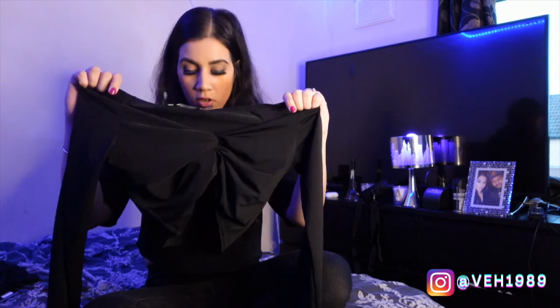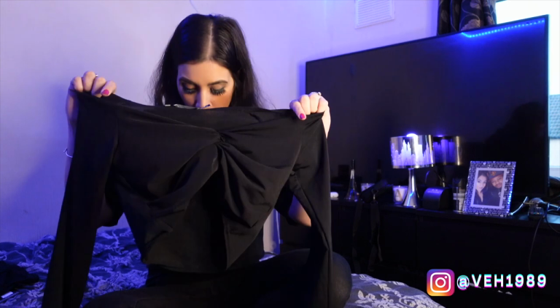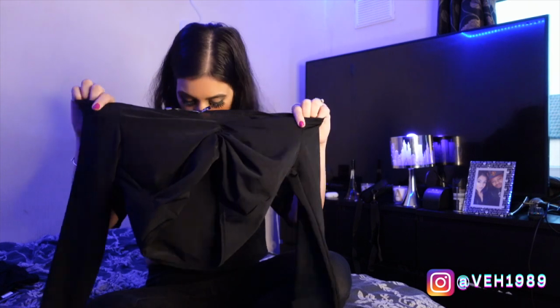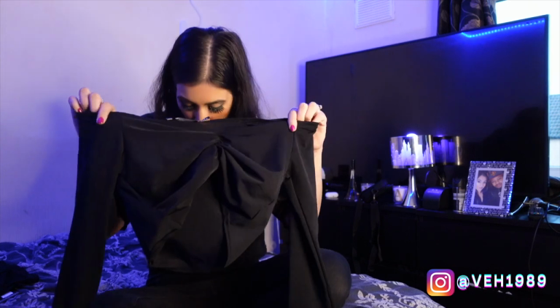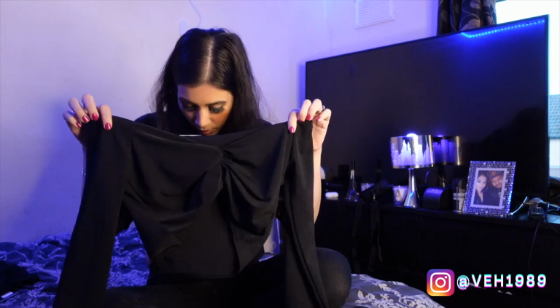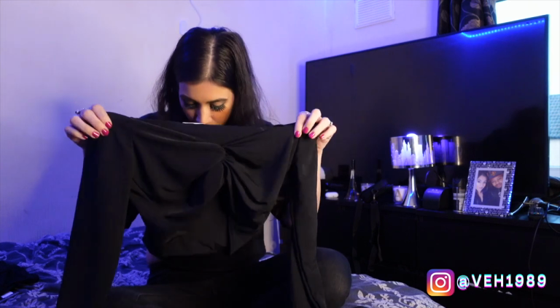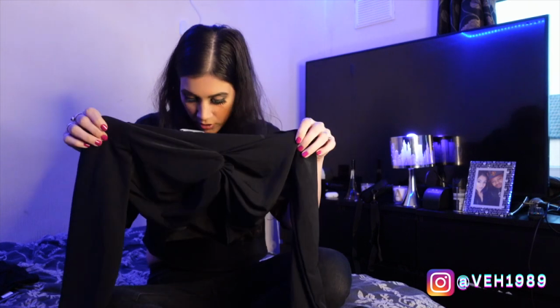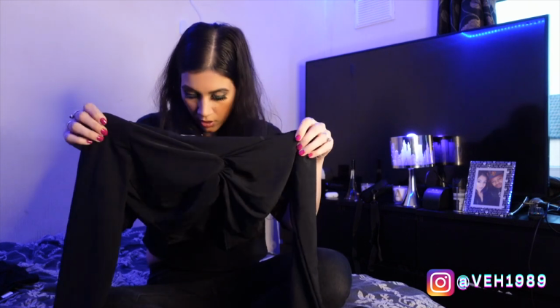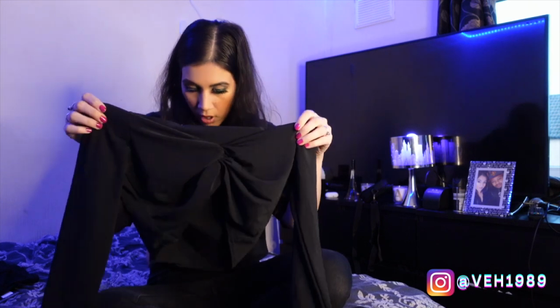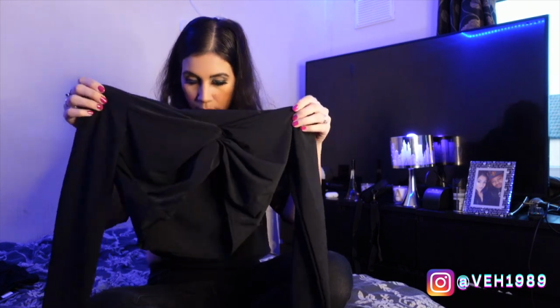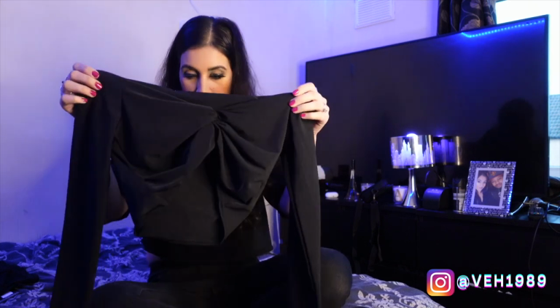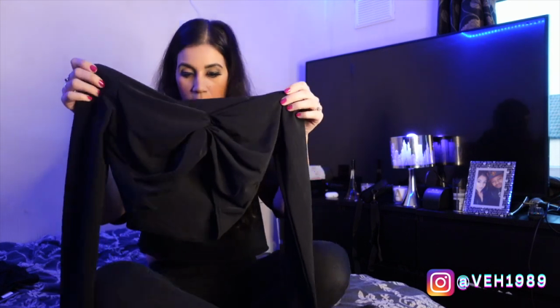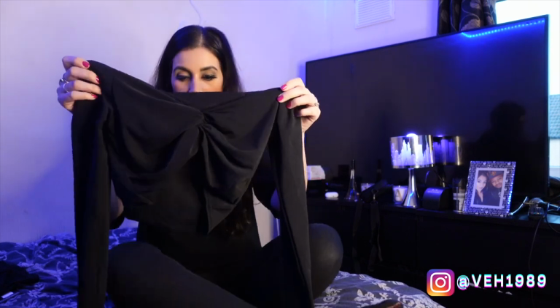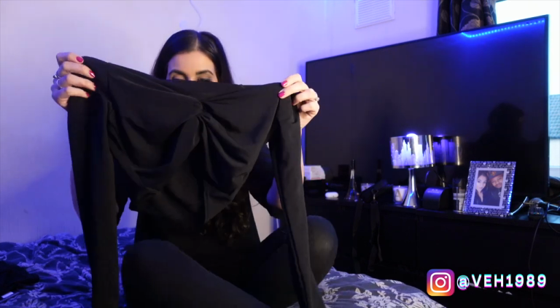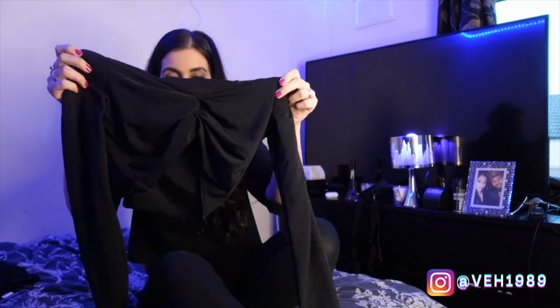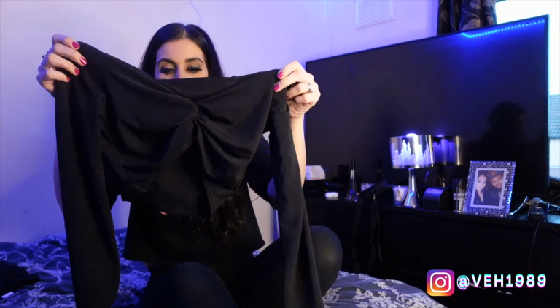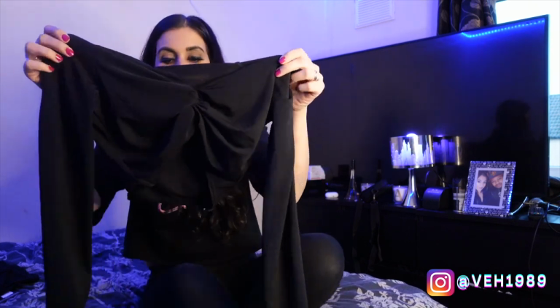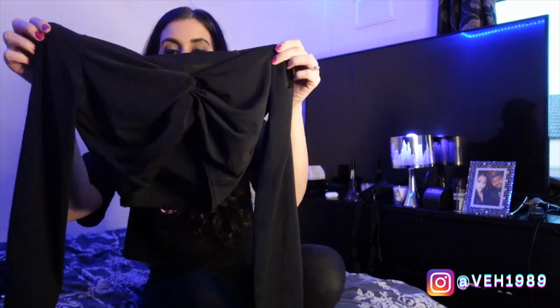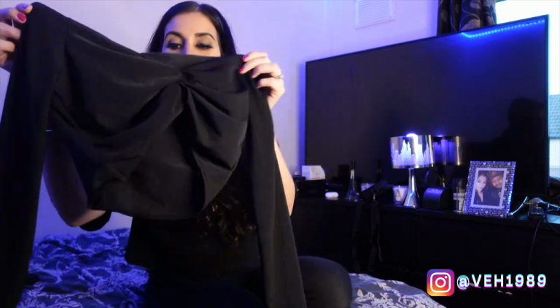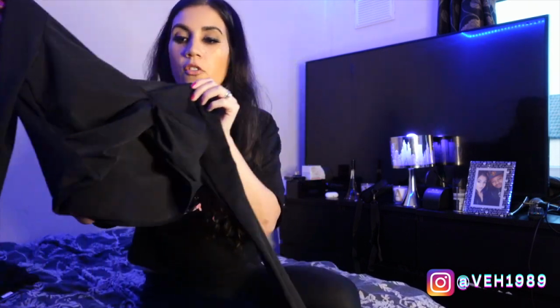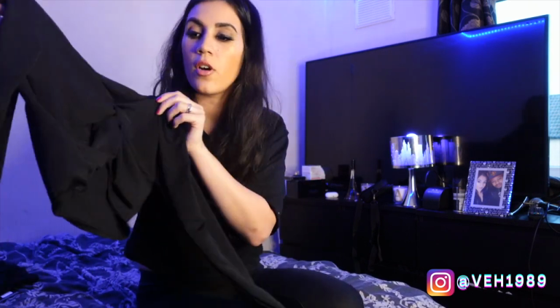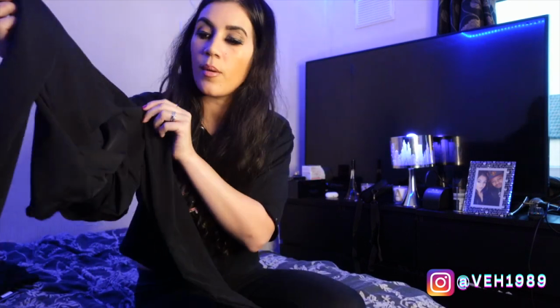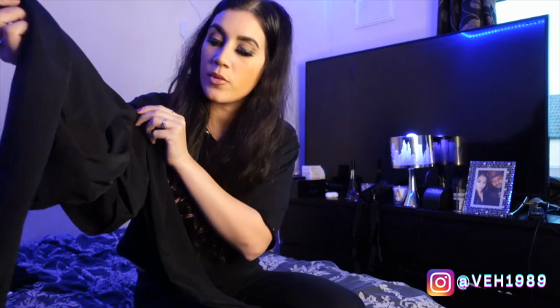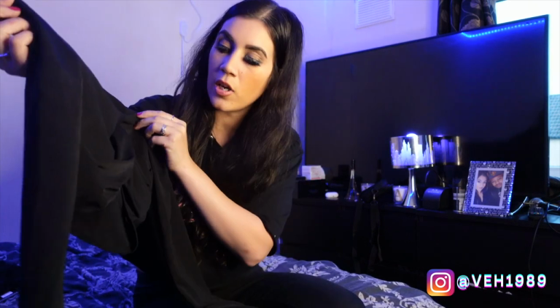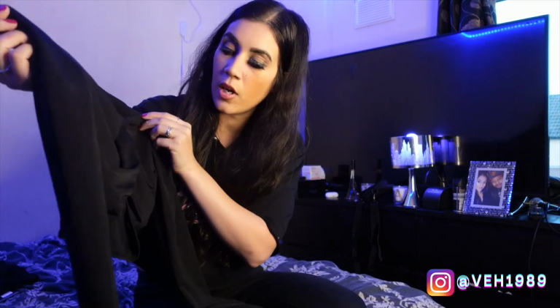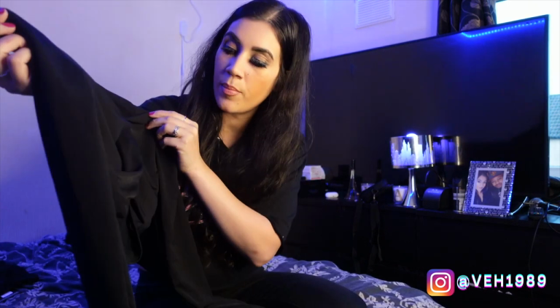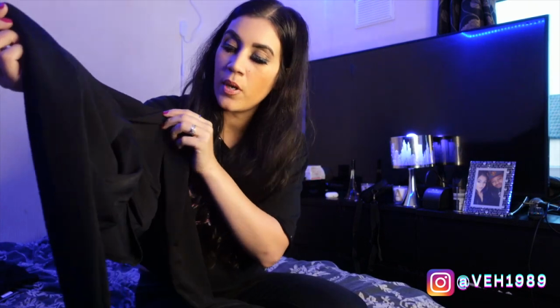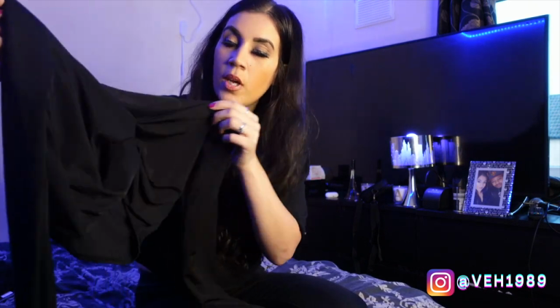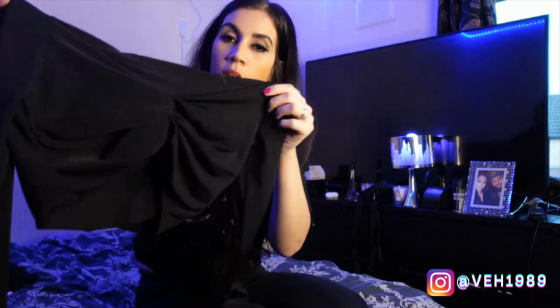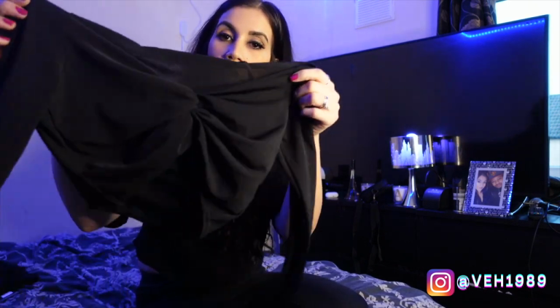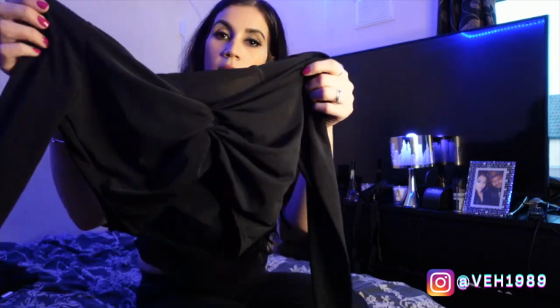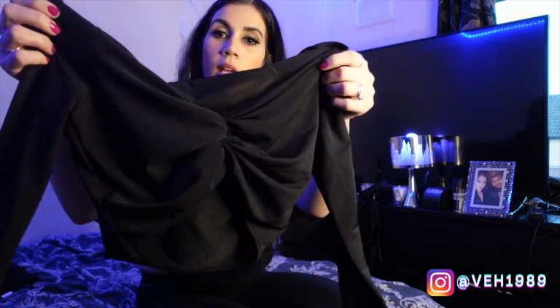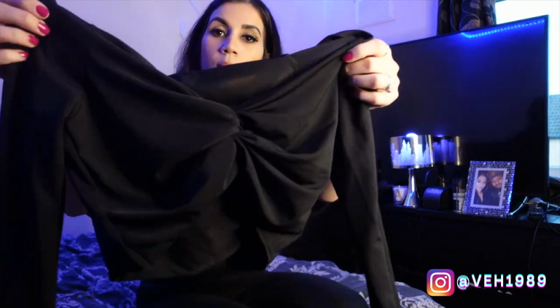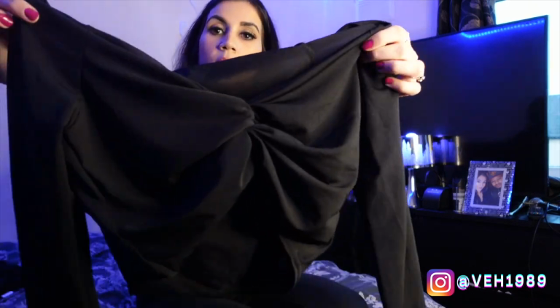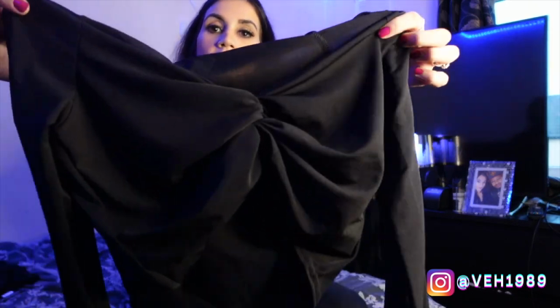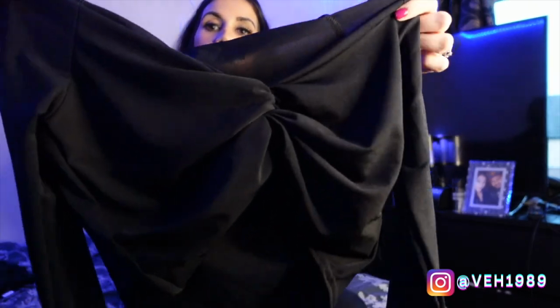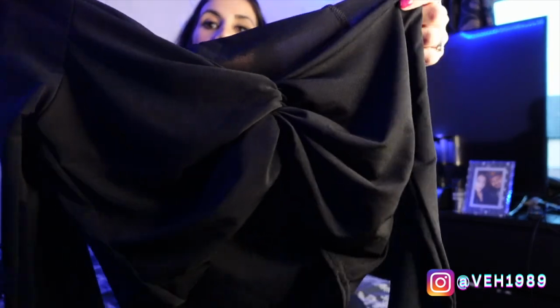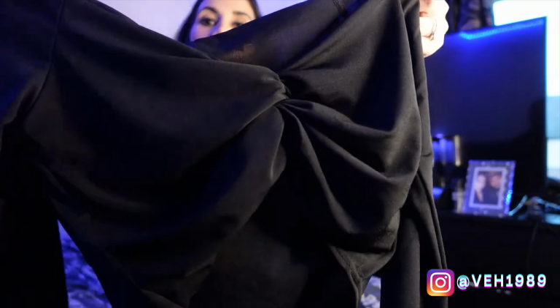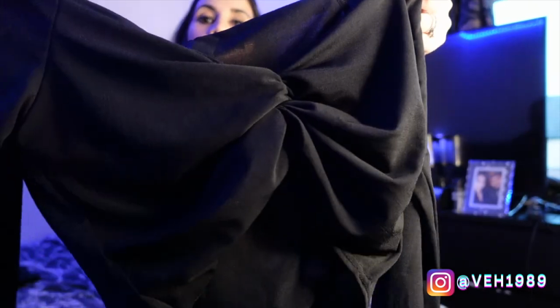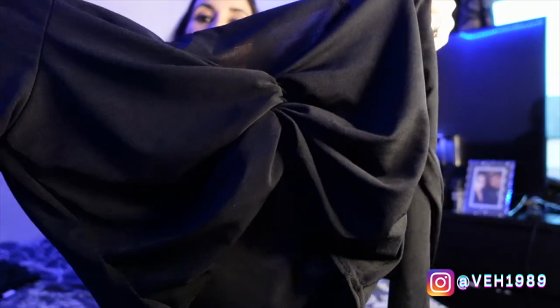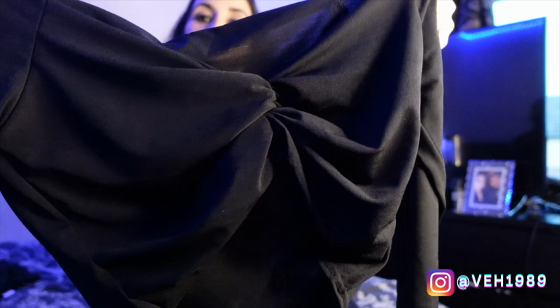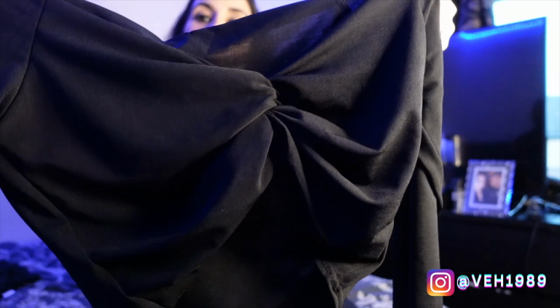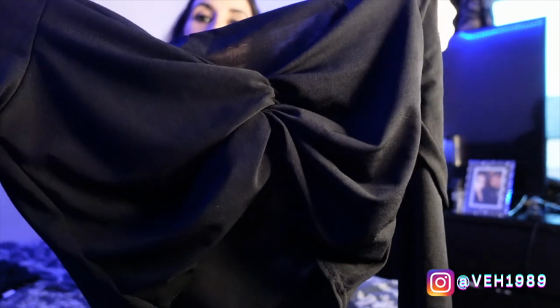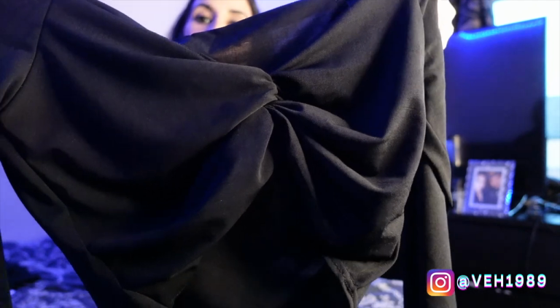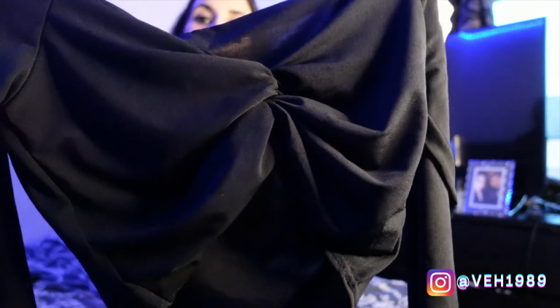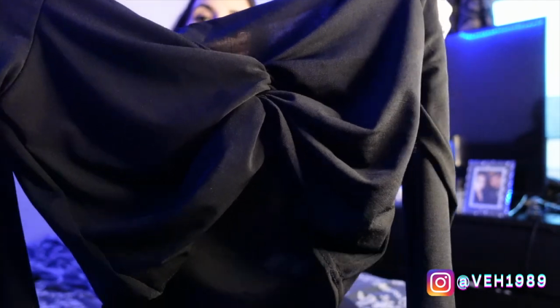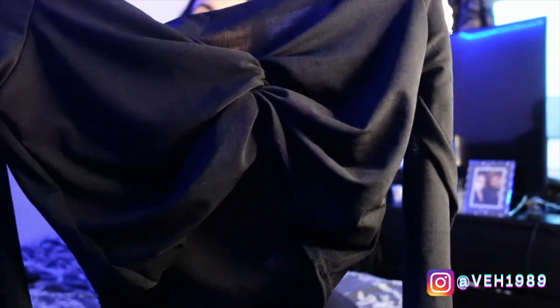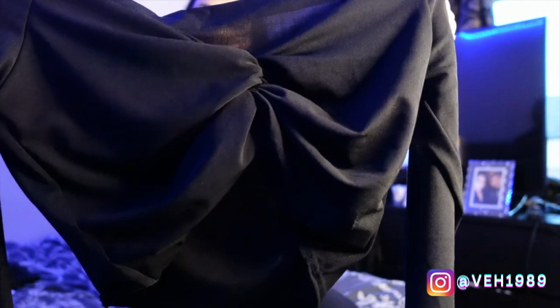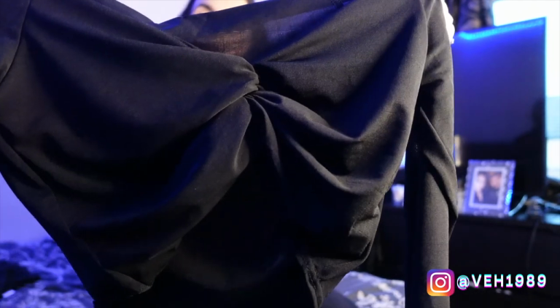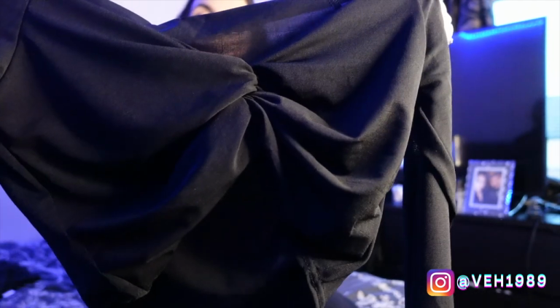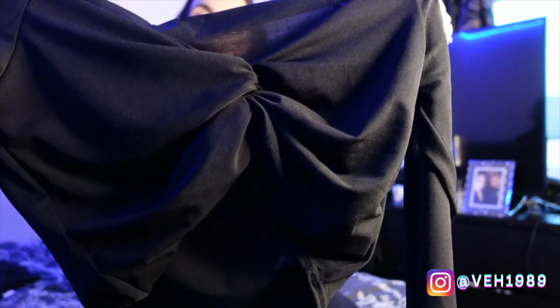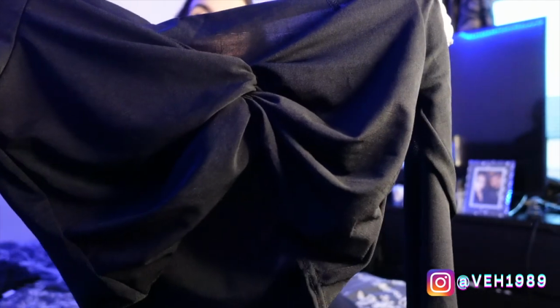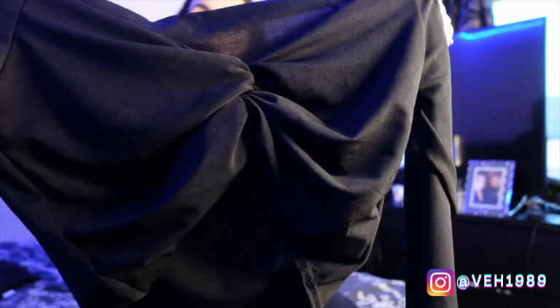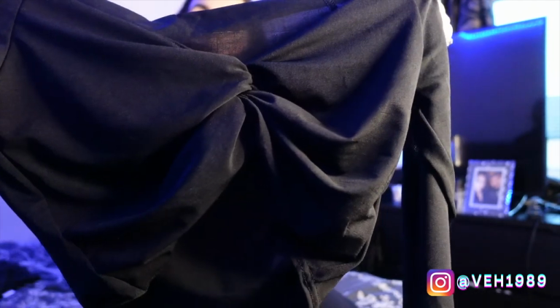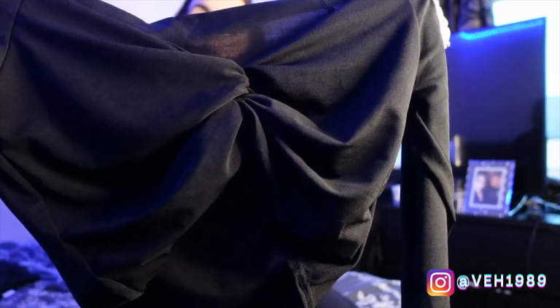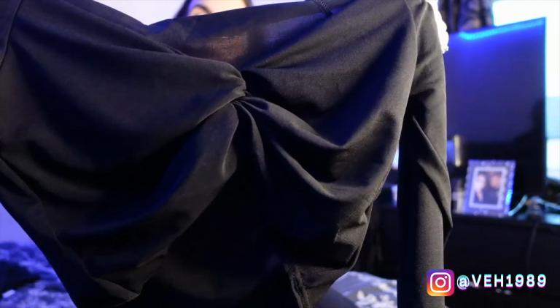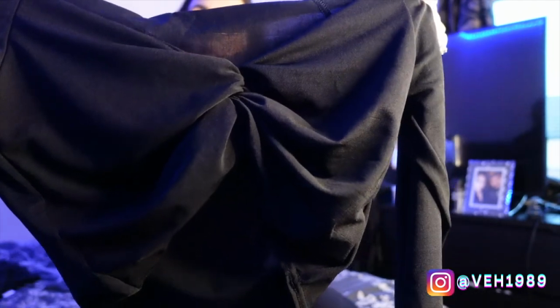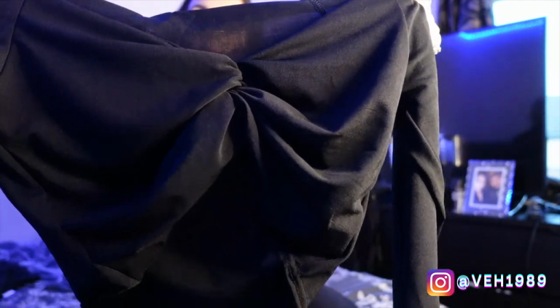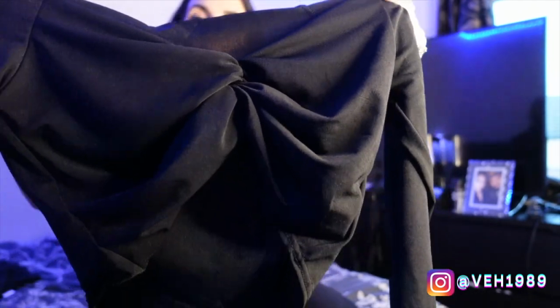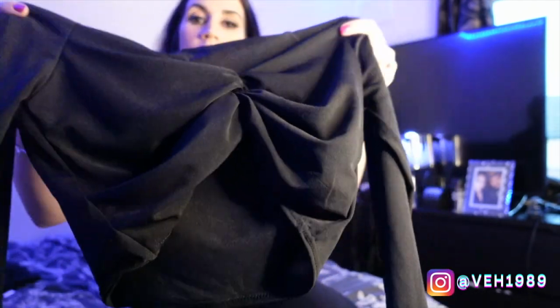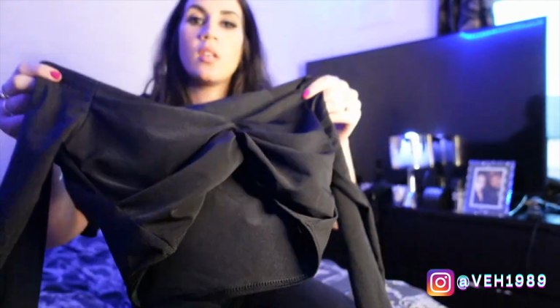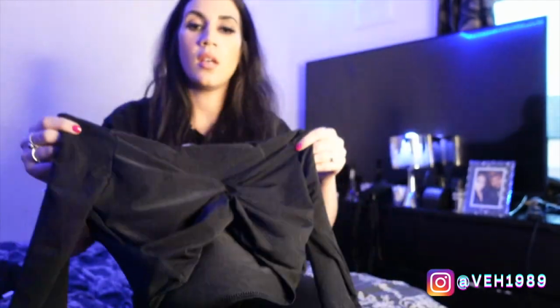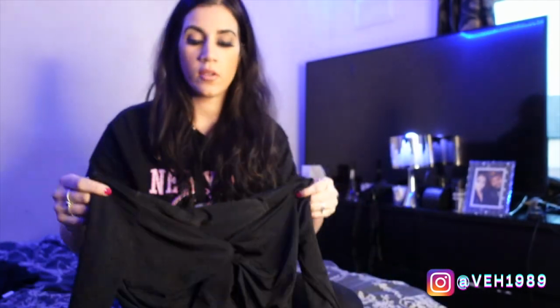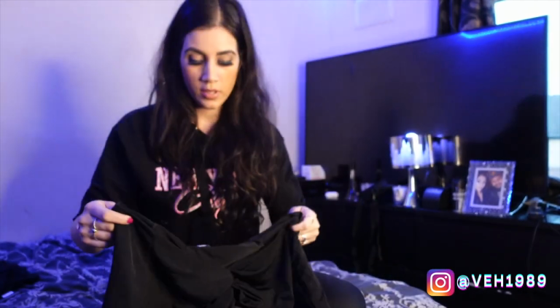So next up we have this little black crop top — it's like a long sleeve crop top with a ruched-together bit in the center.